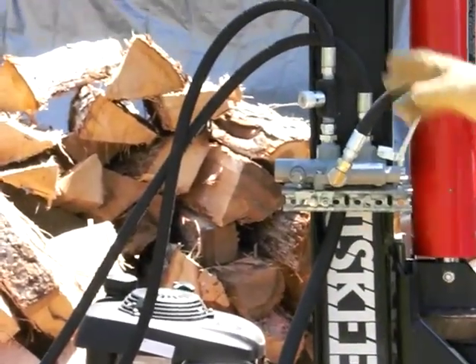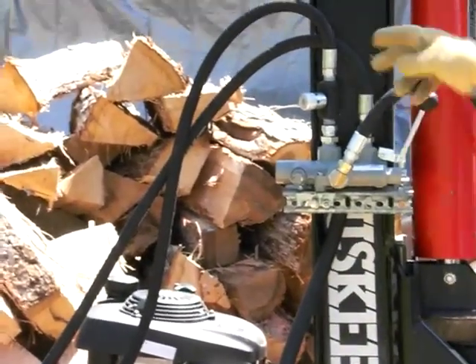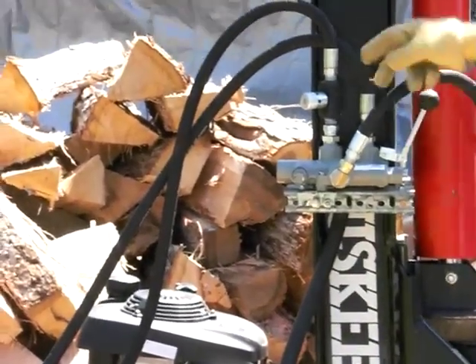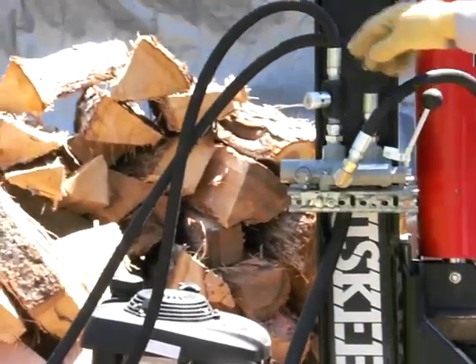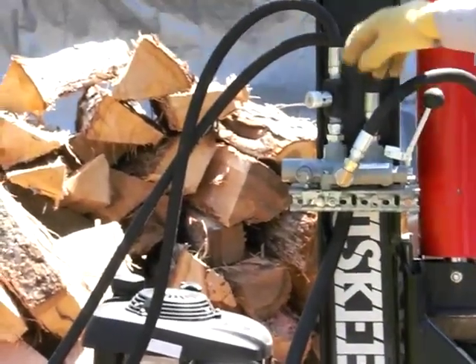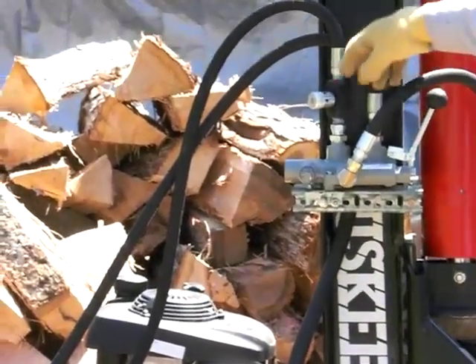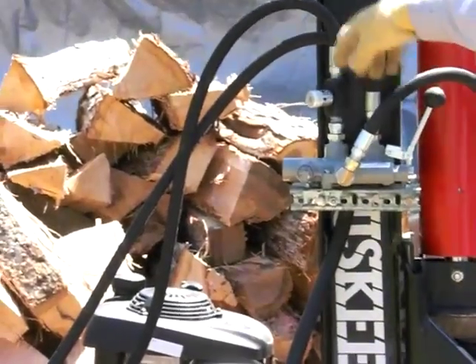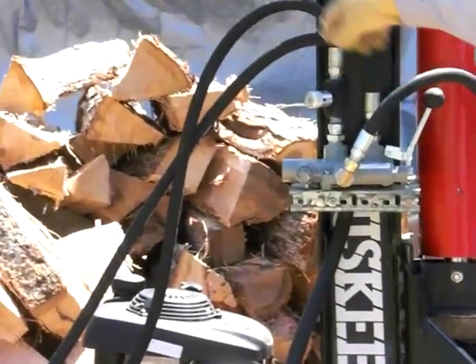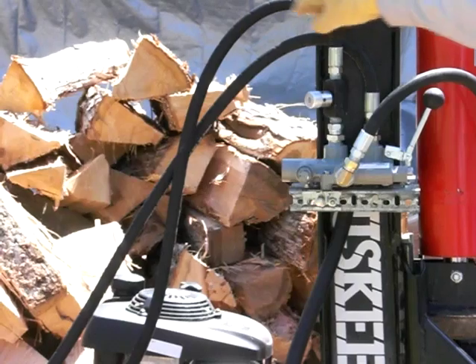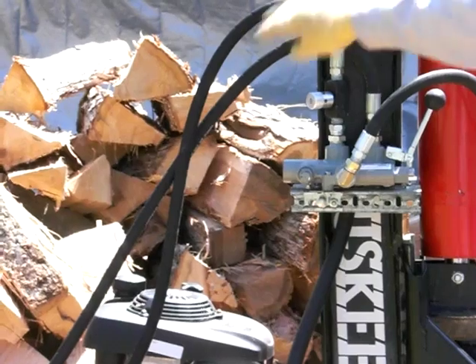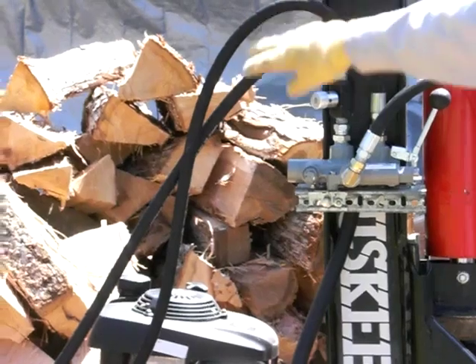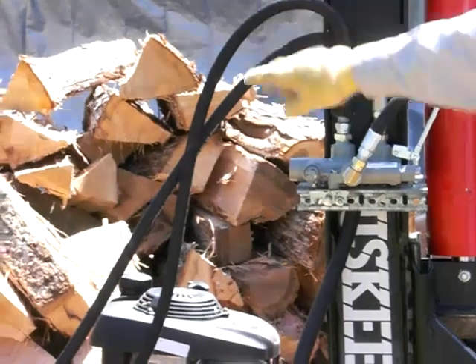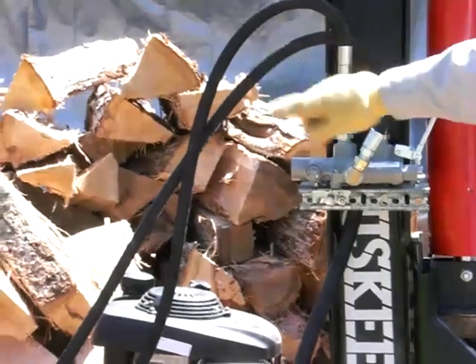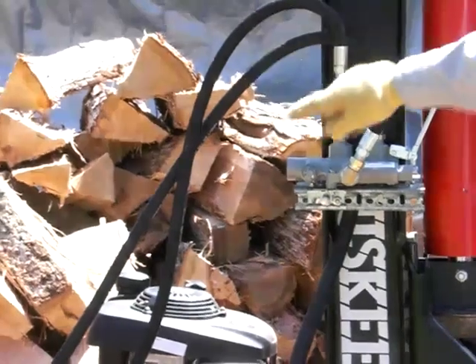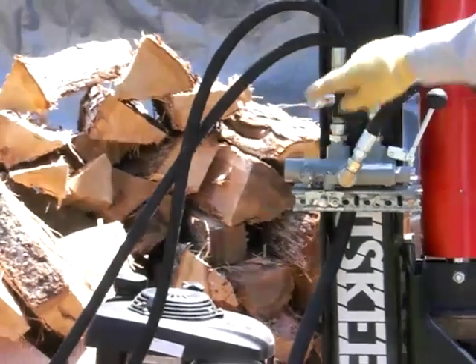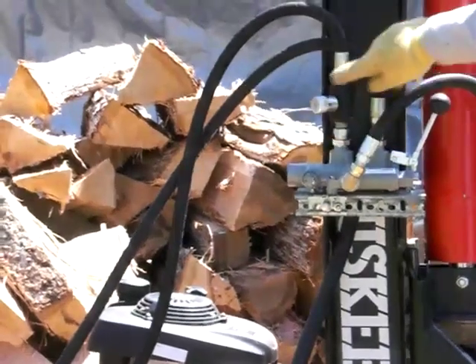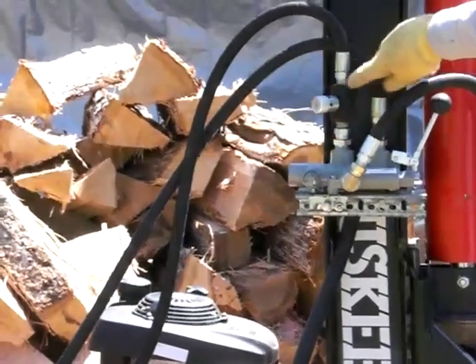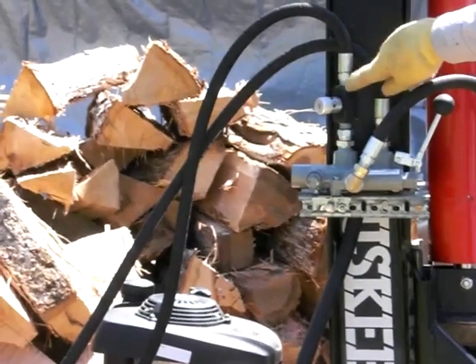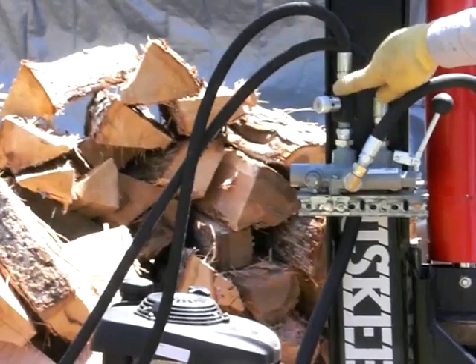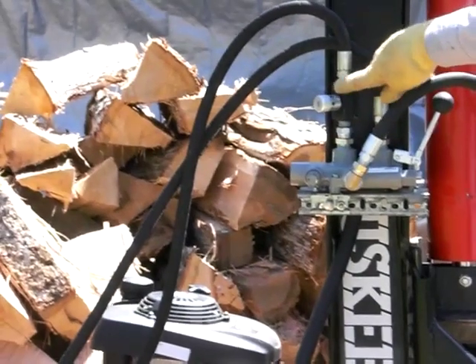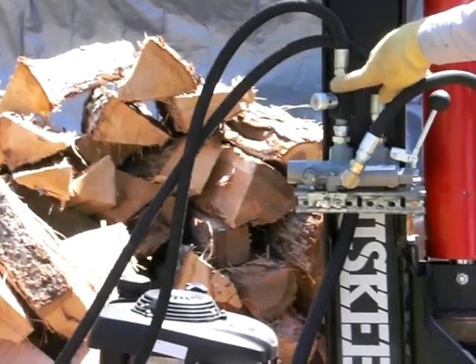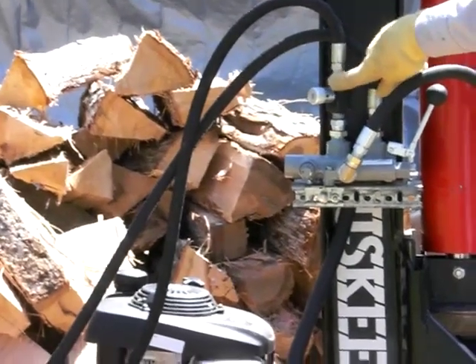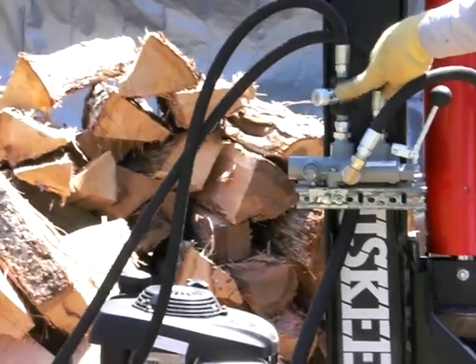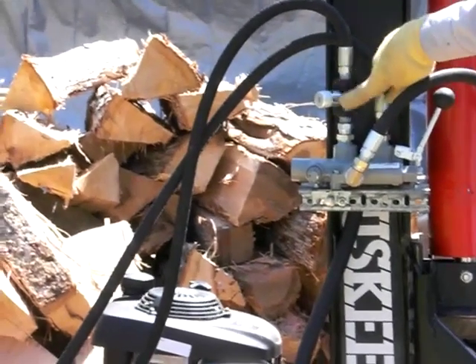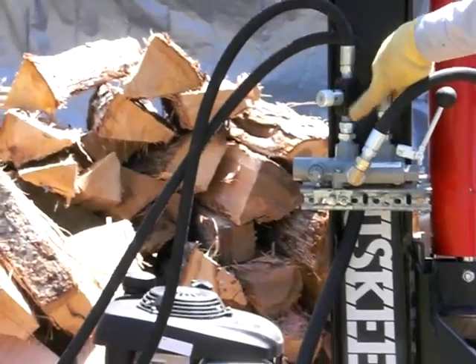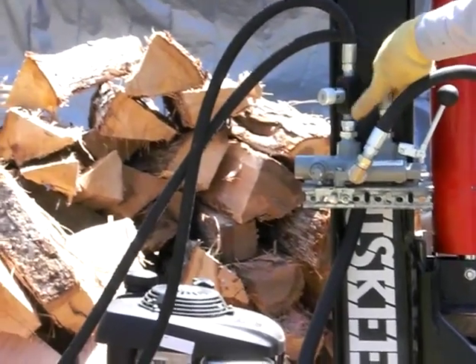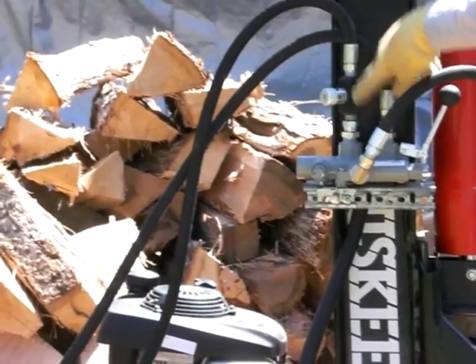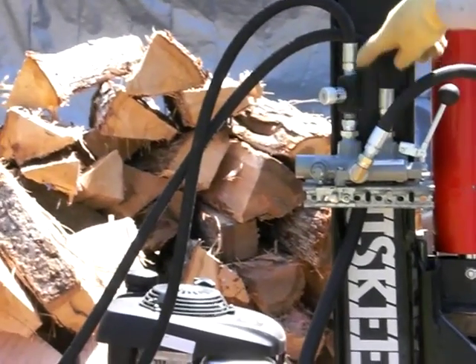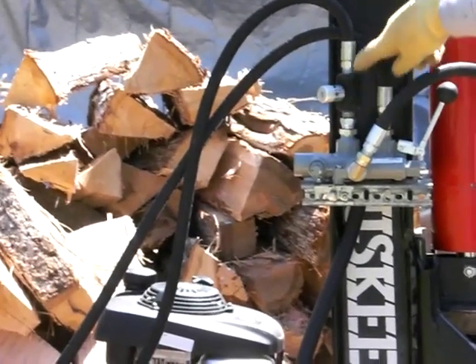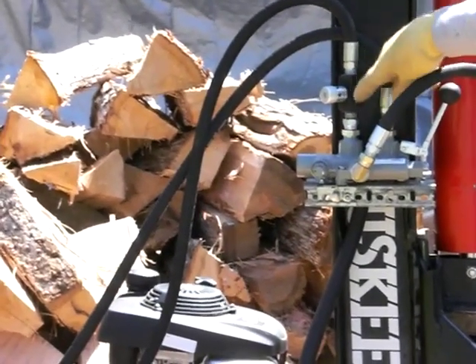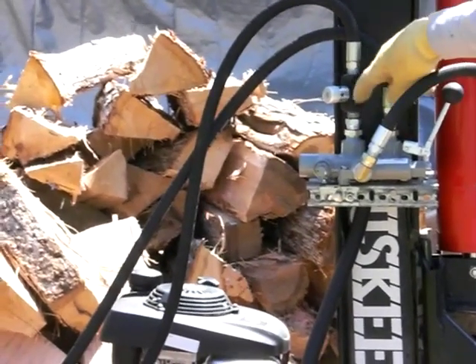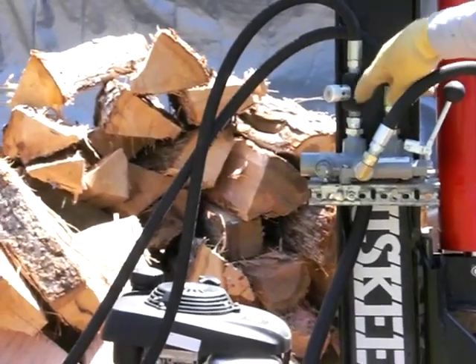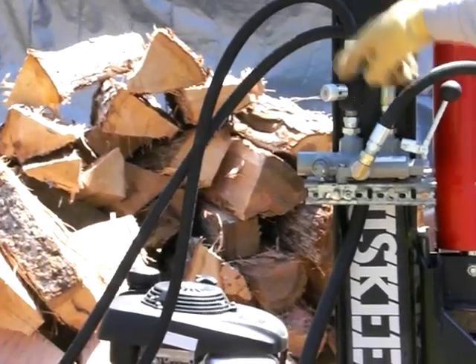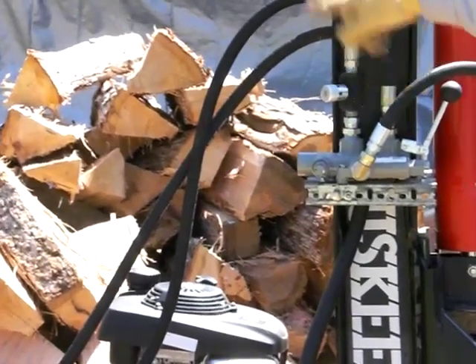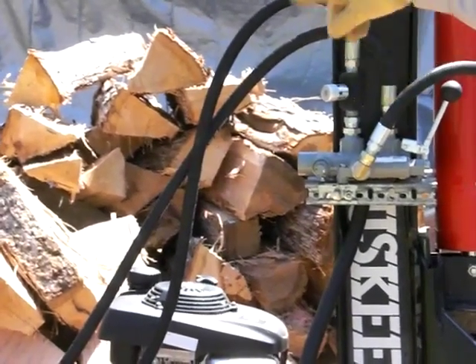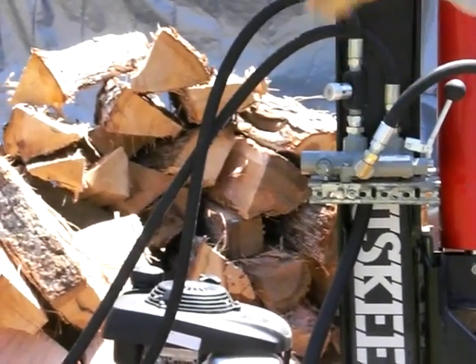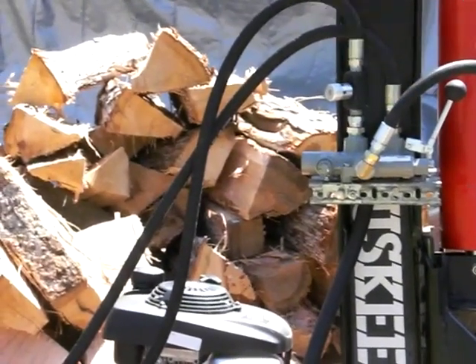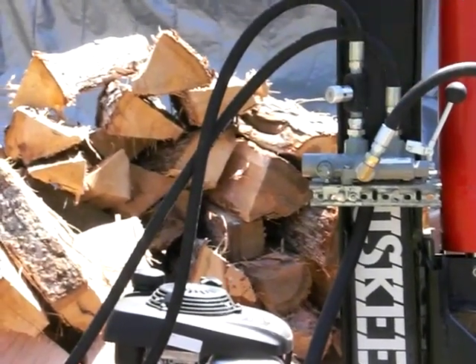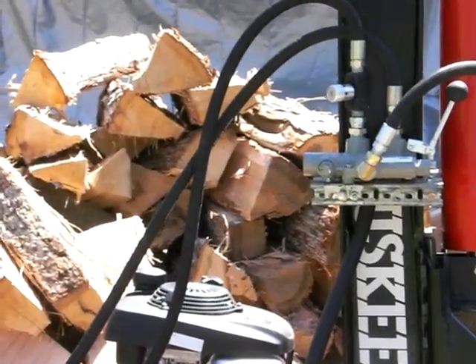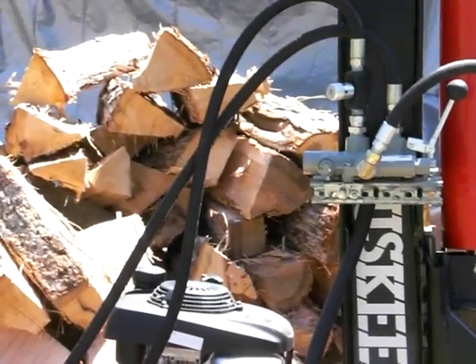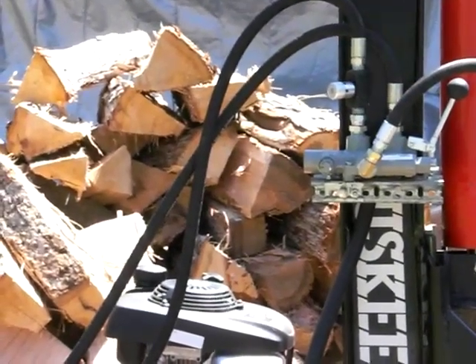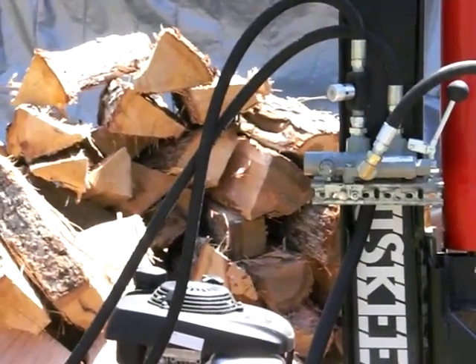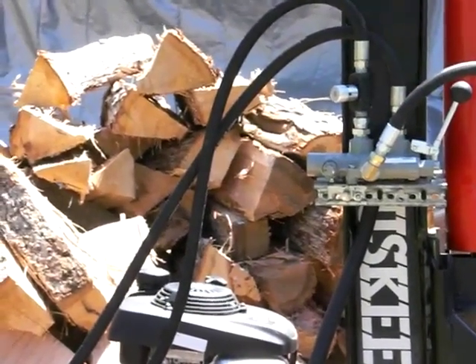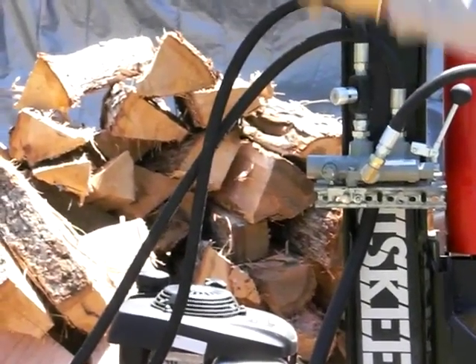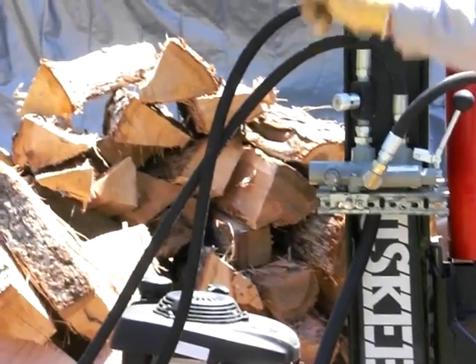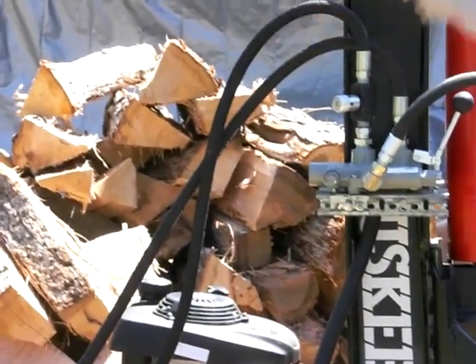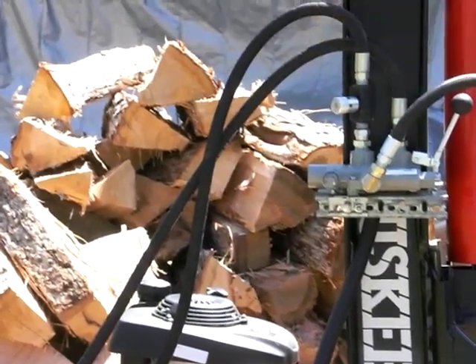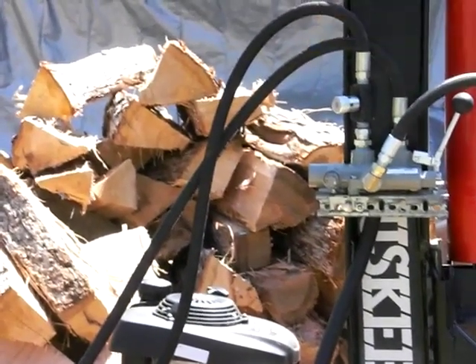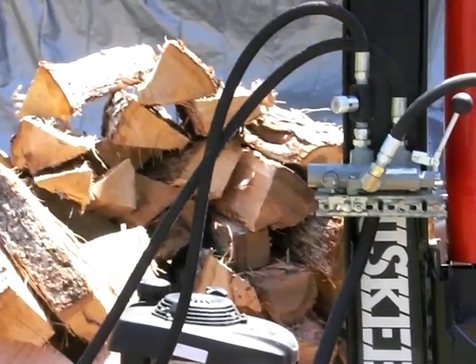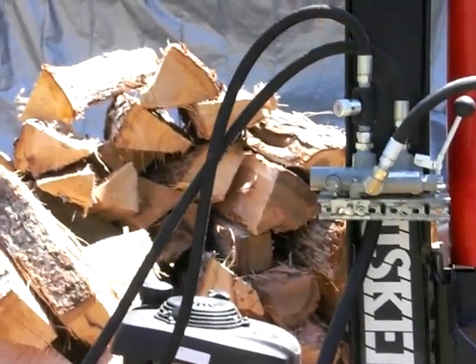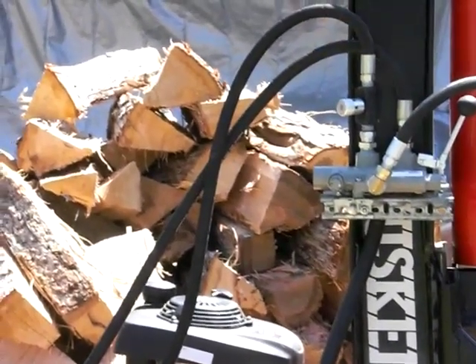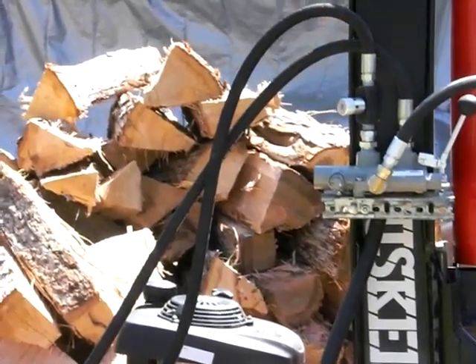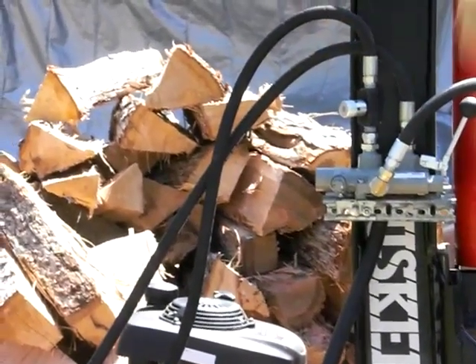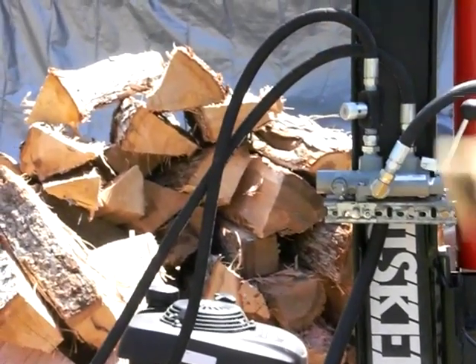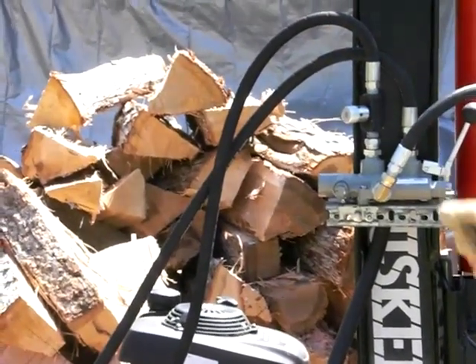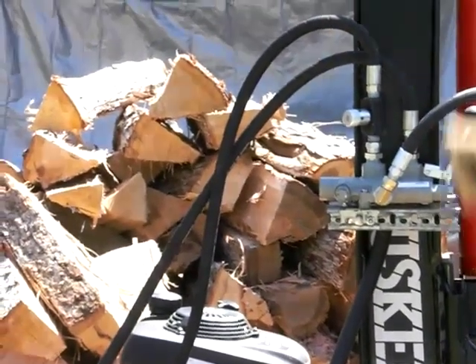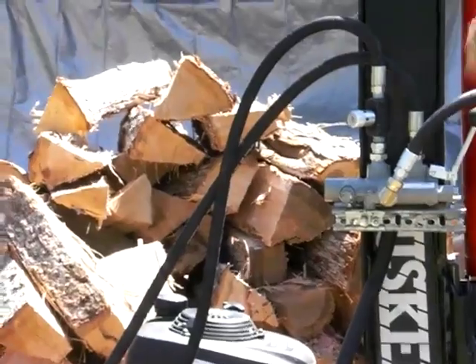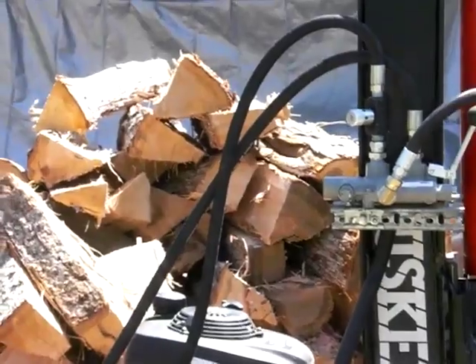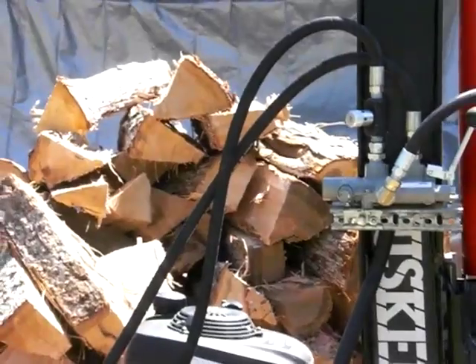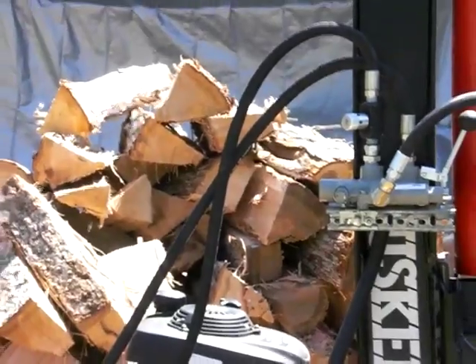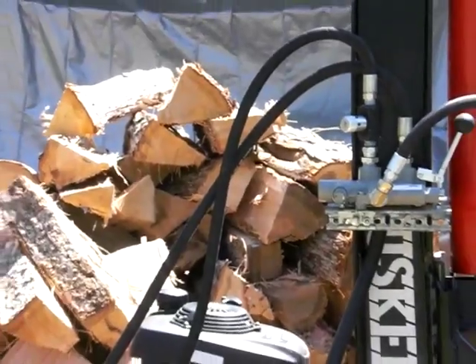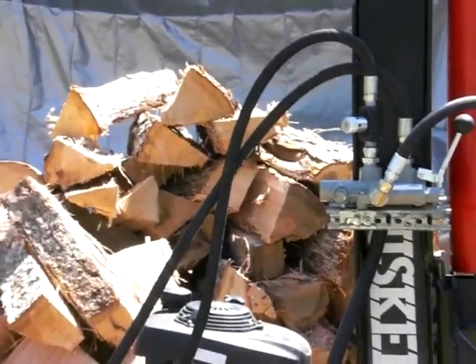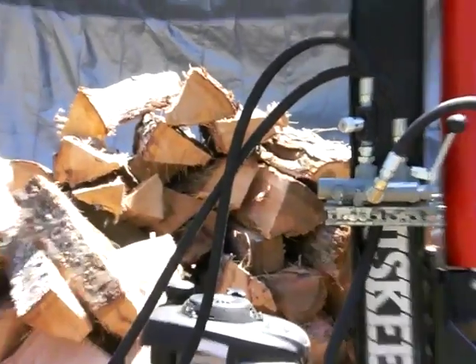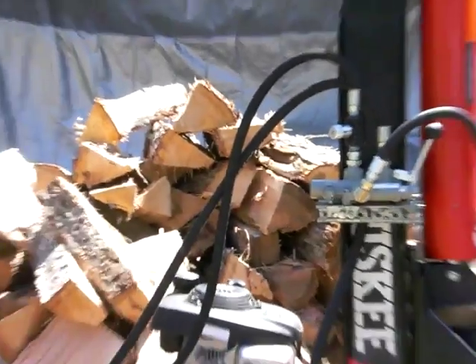I put the lines up here. I have a needle valve here to slow it down on the downstroke so it doesn't come down too fast on you.